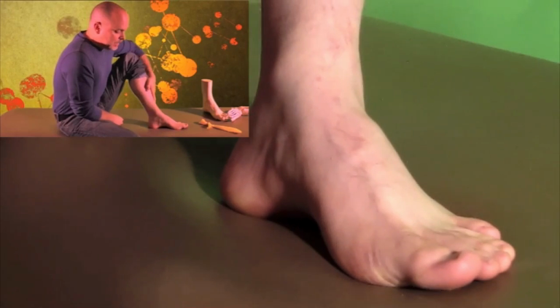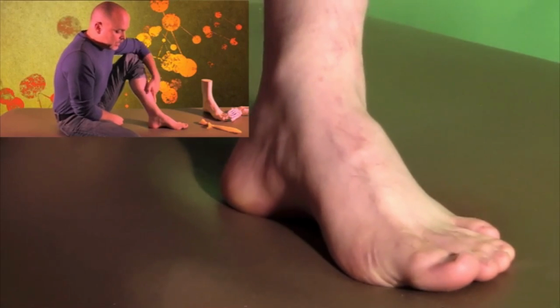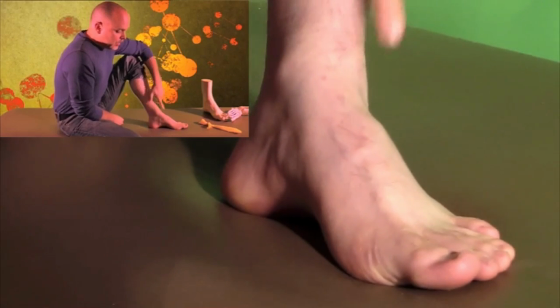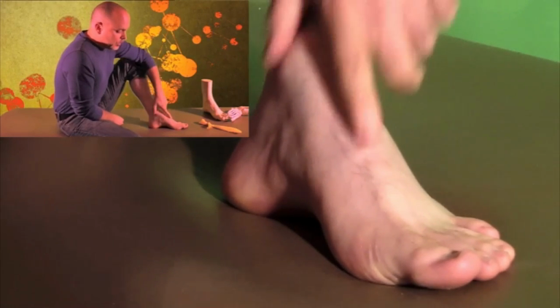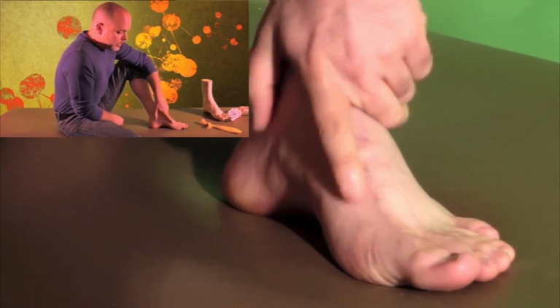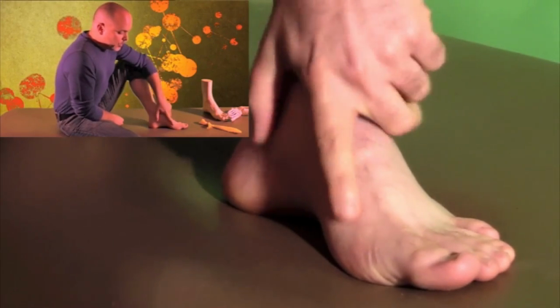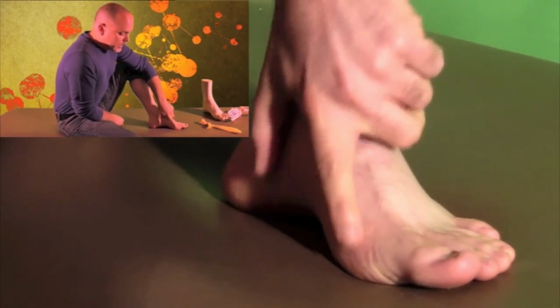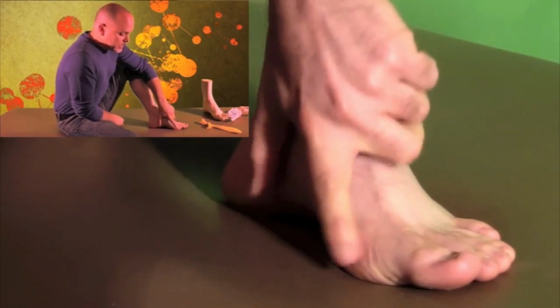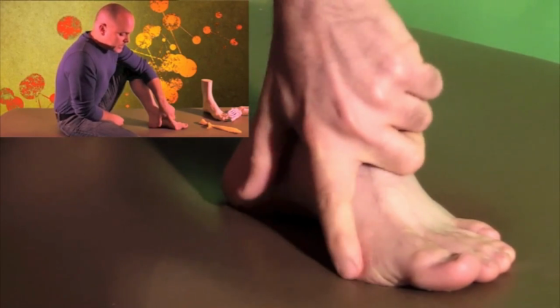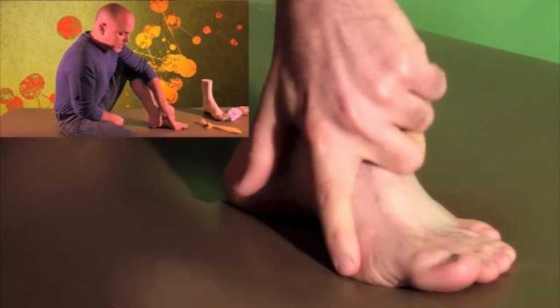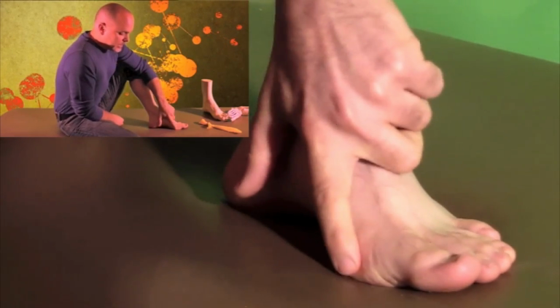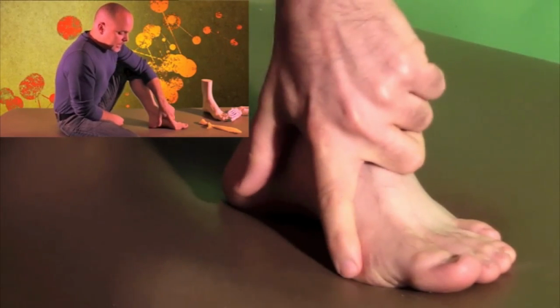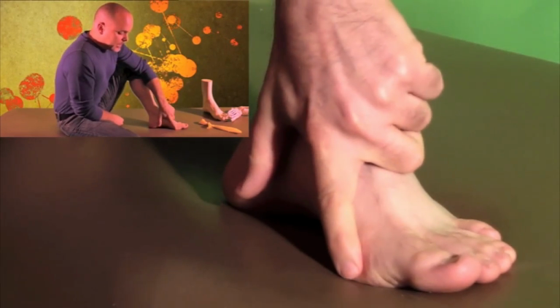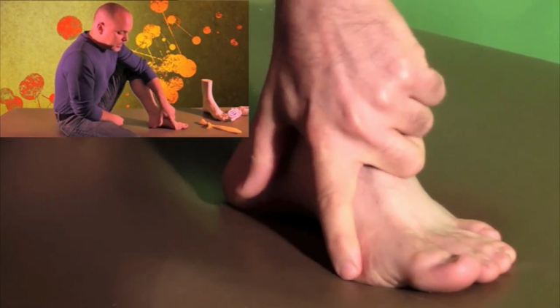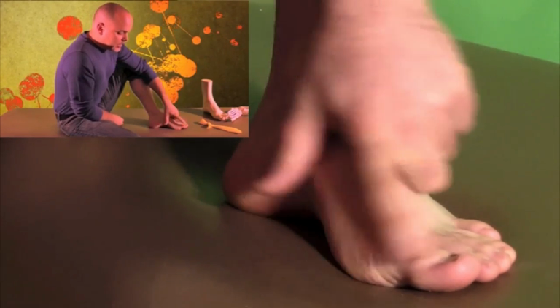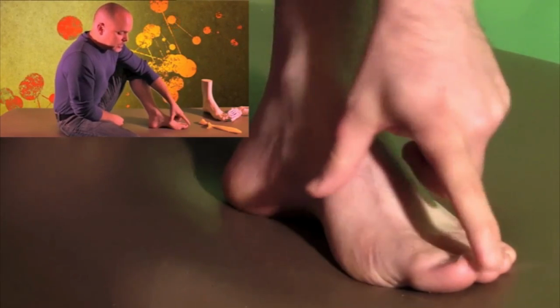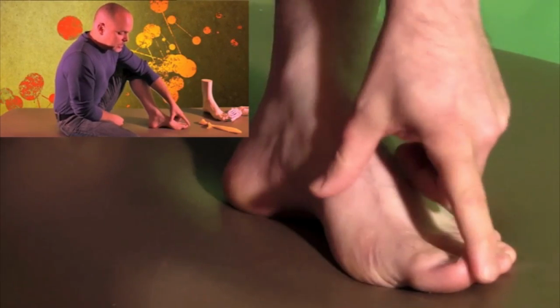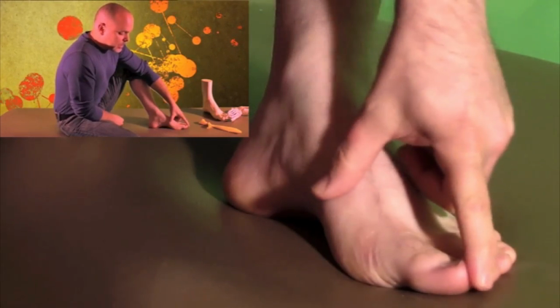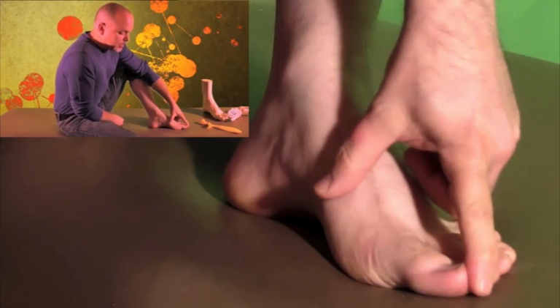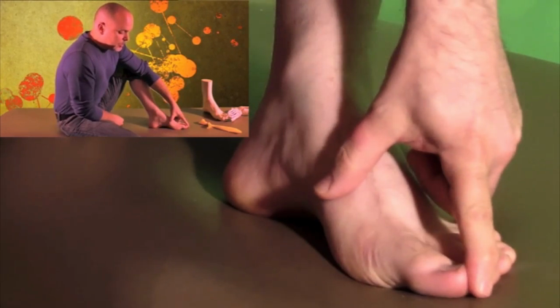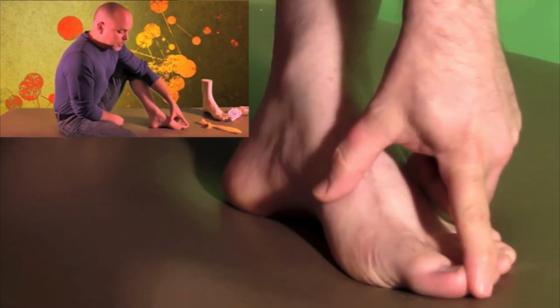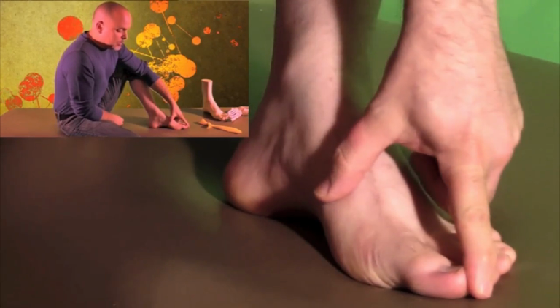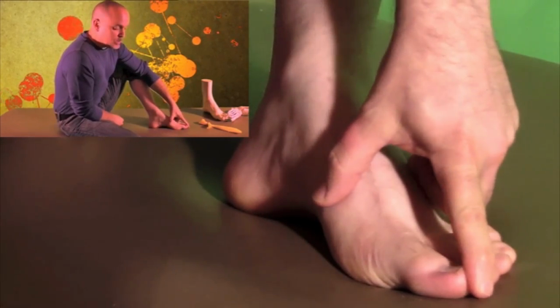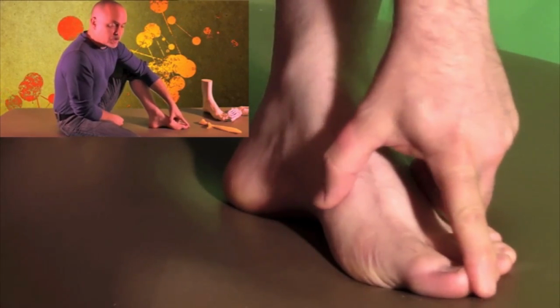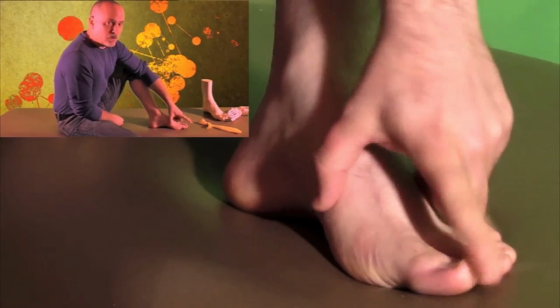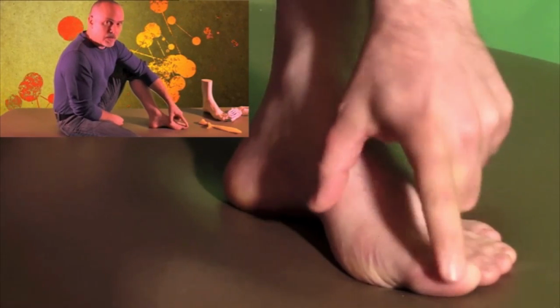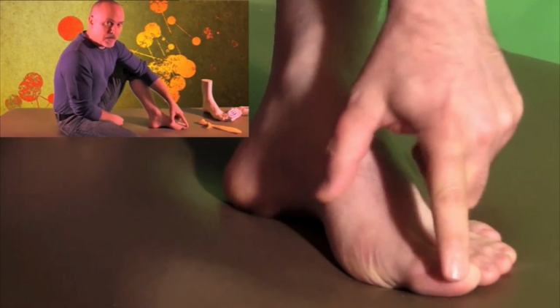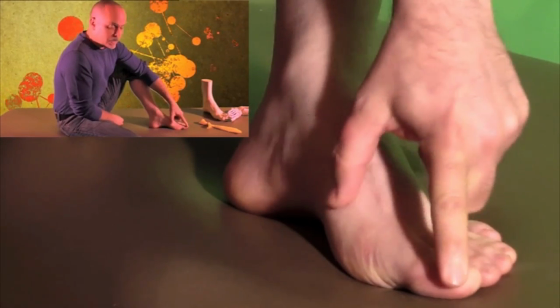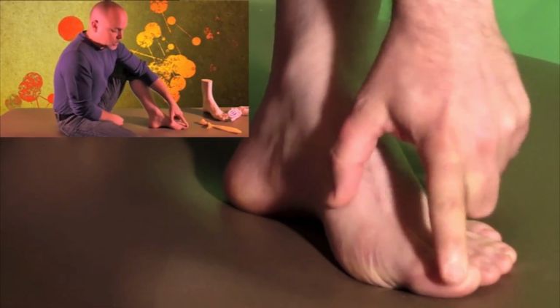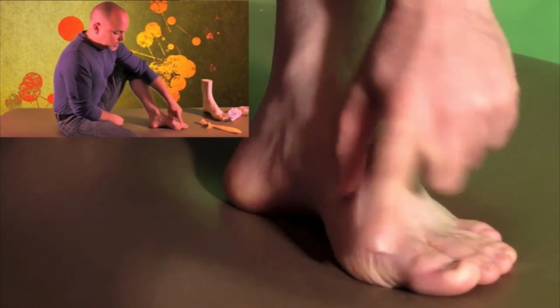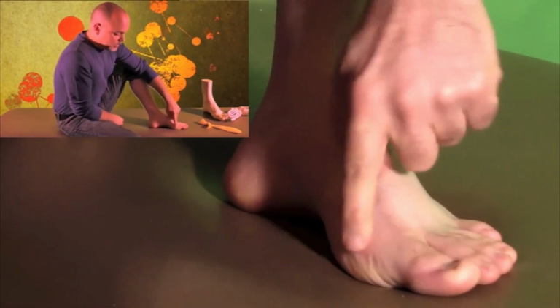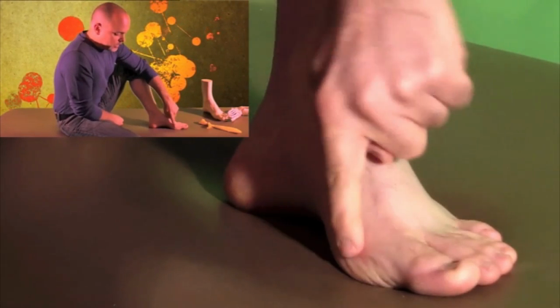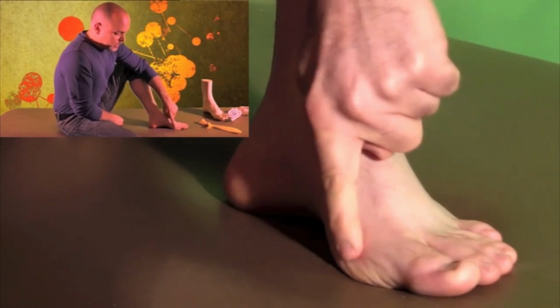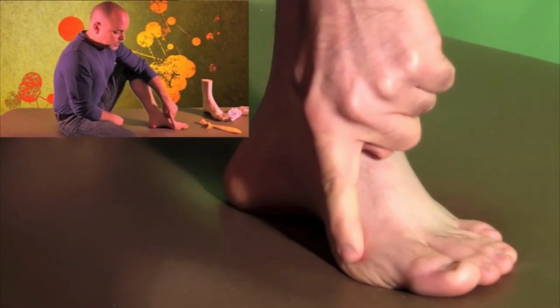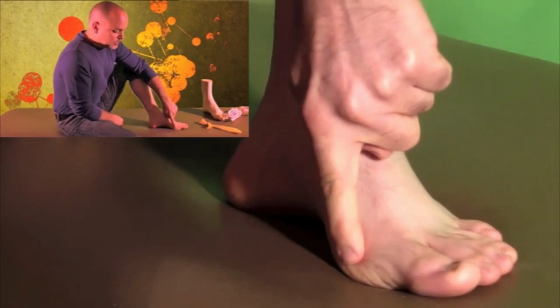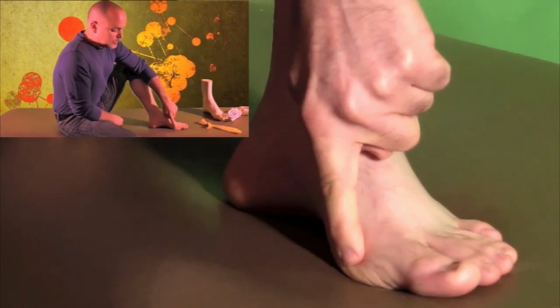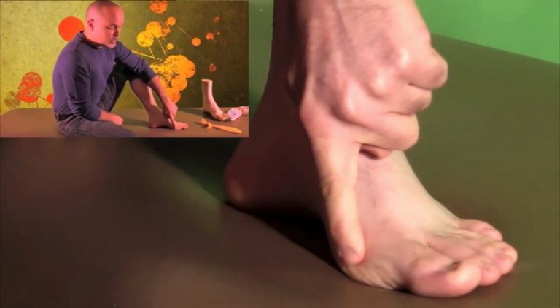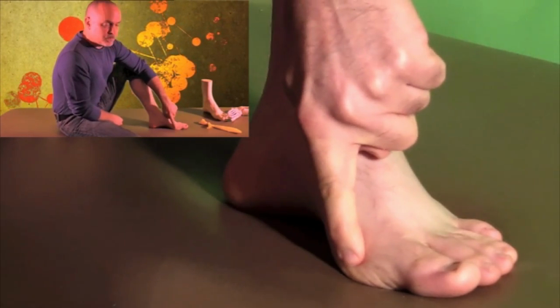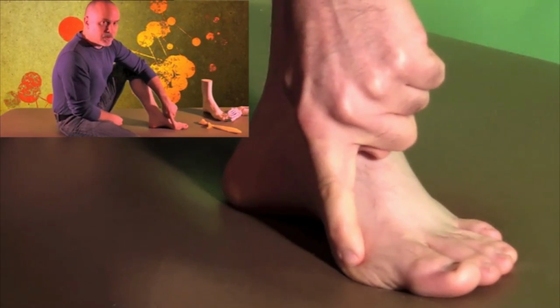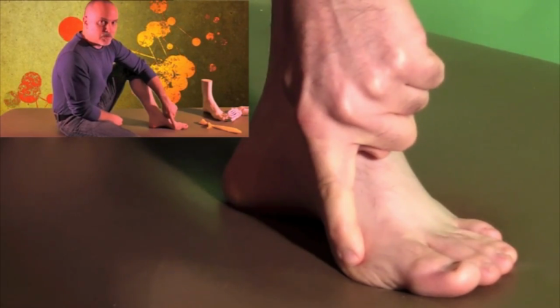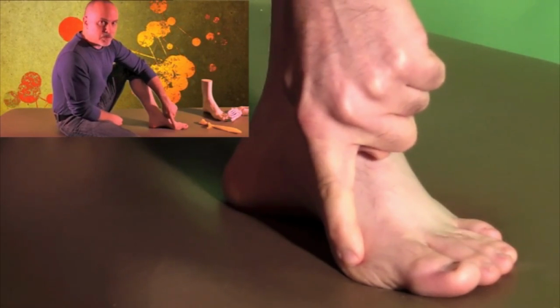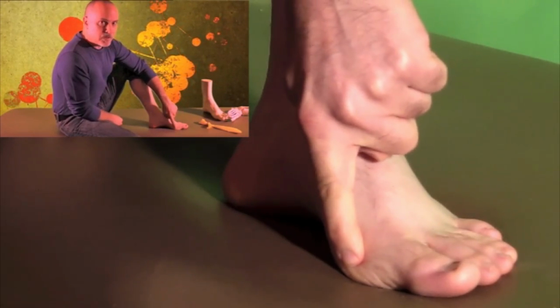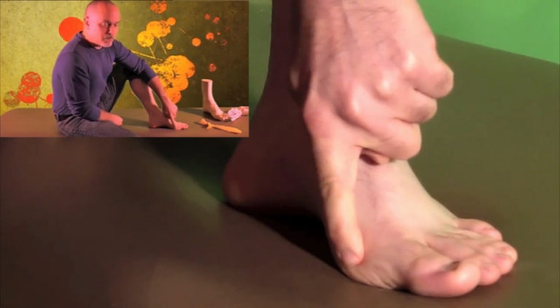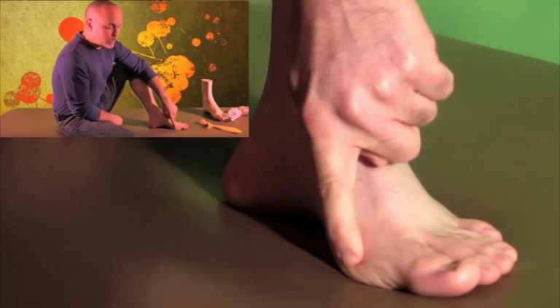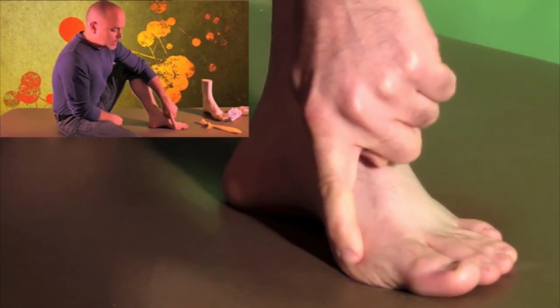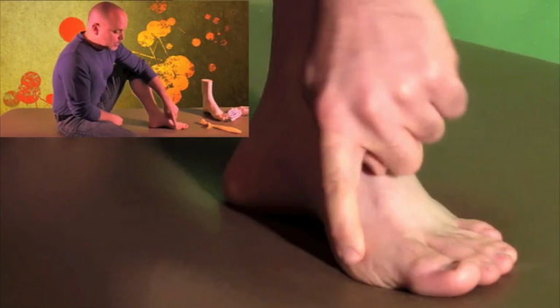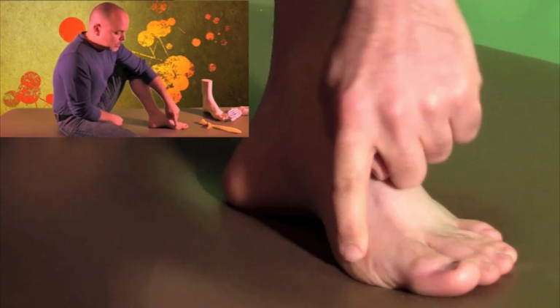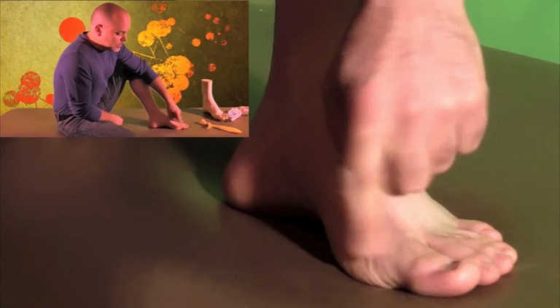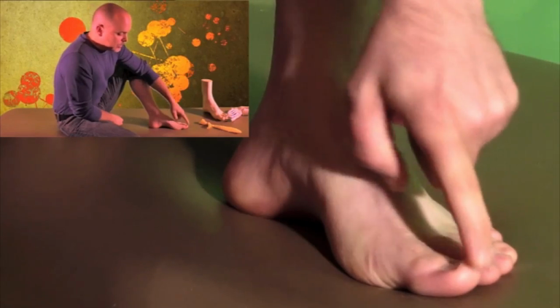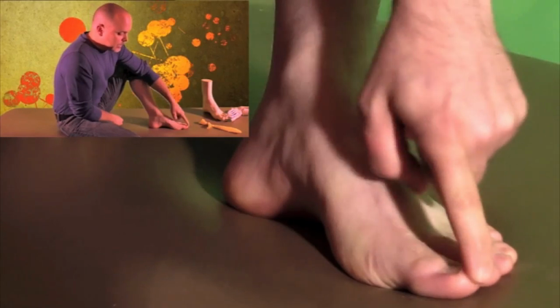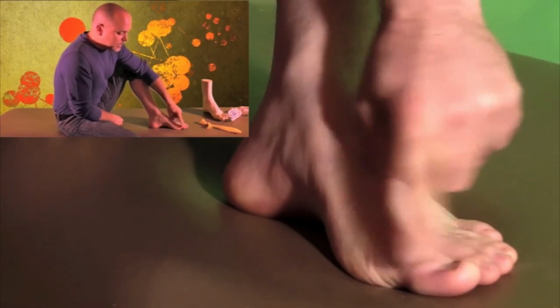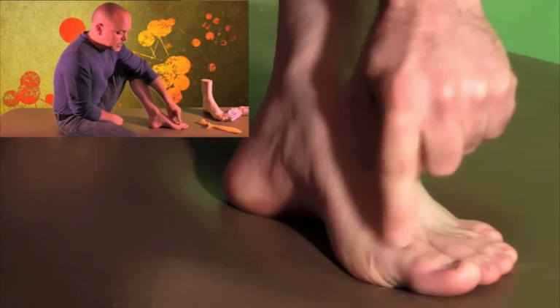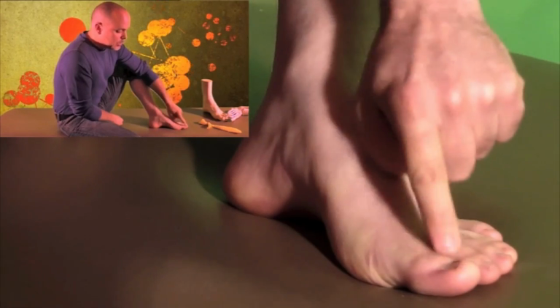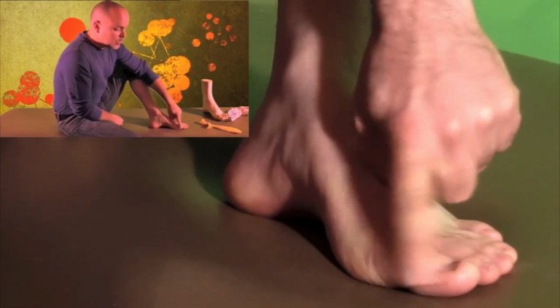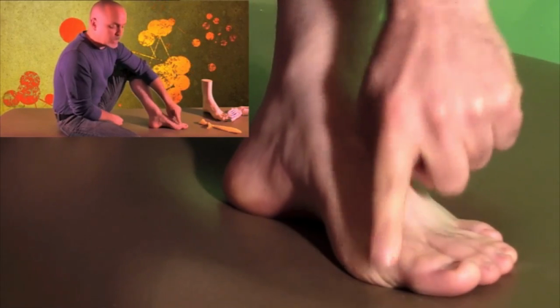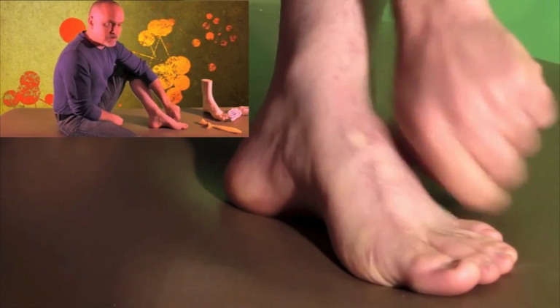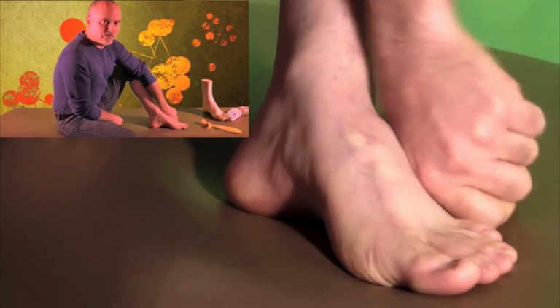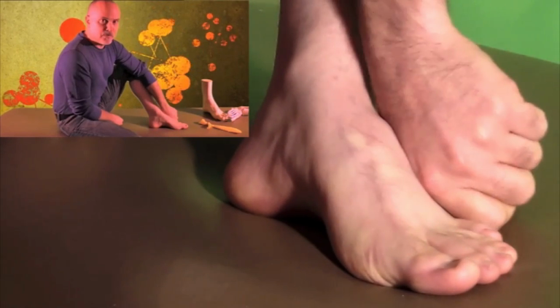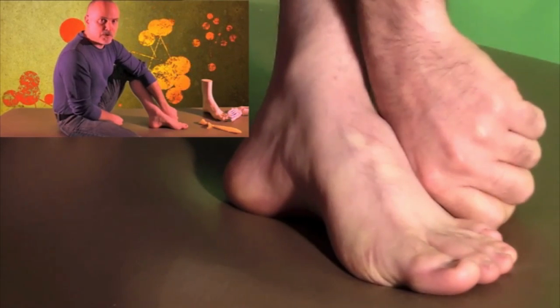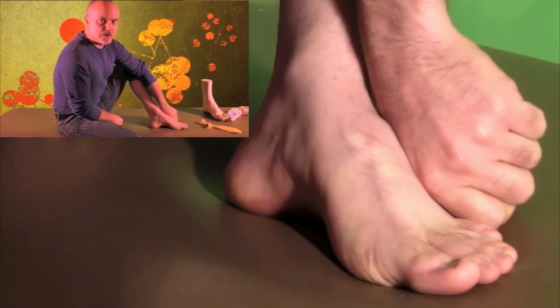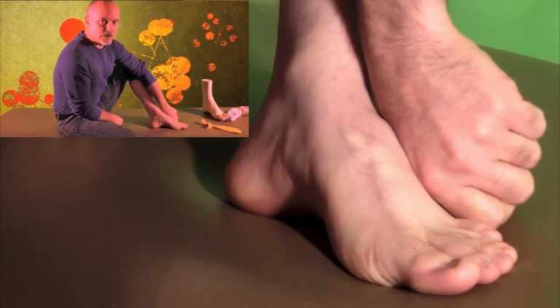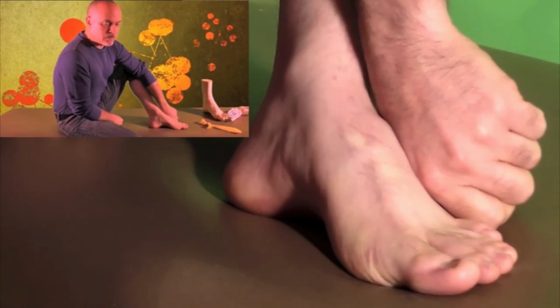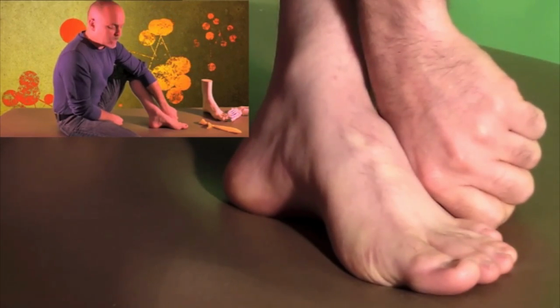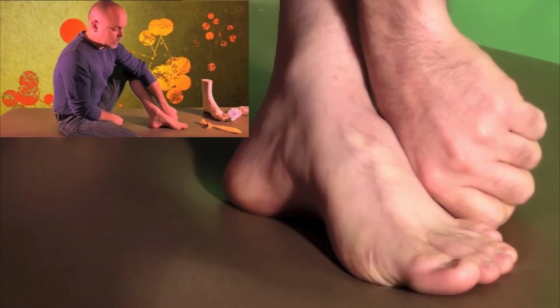One of the ways to get that anchored is to help the big toe anchor this first medial tripod. In order to do that, this toe has to function correctly.